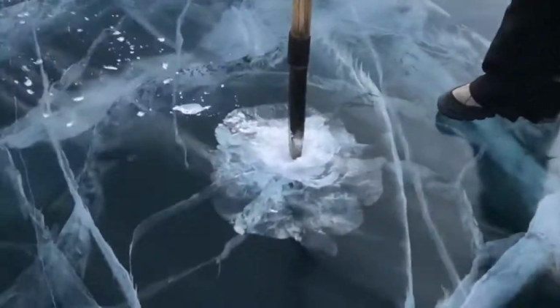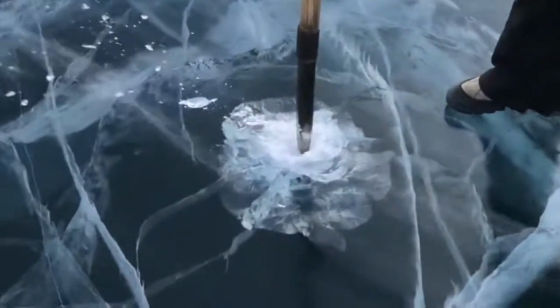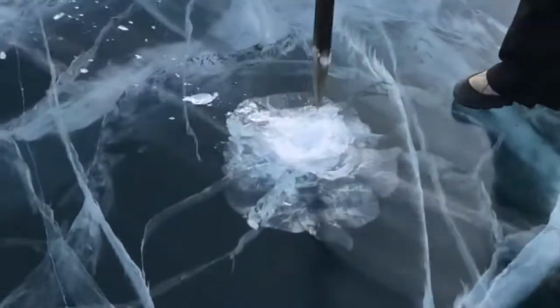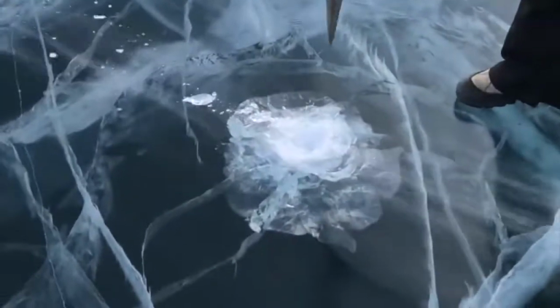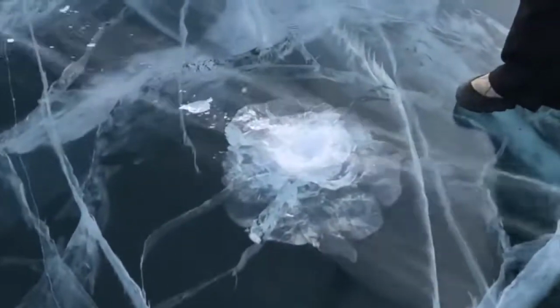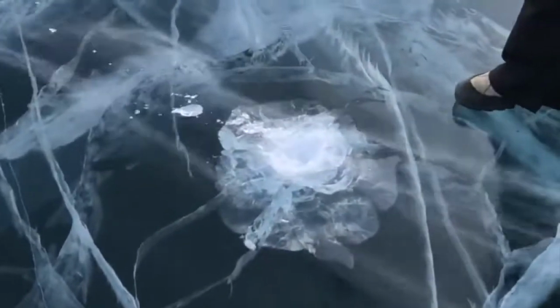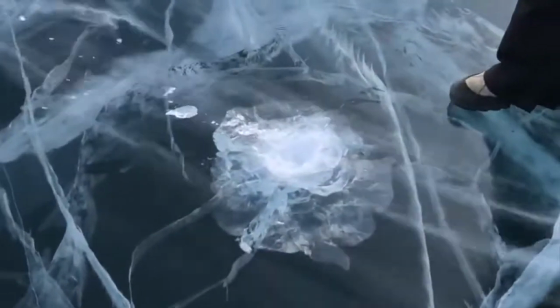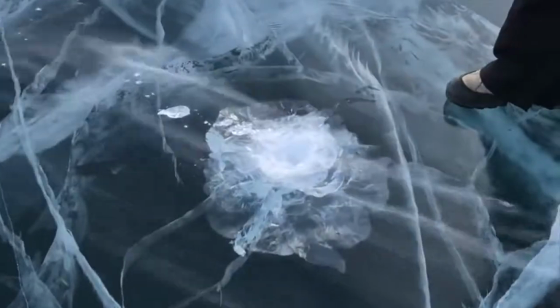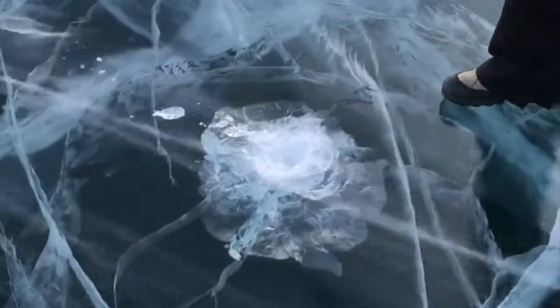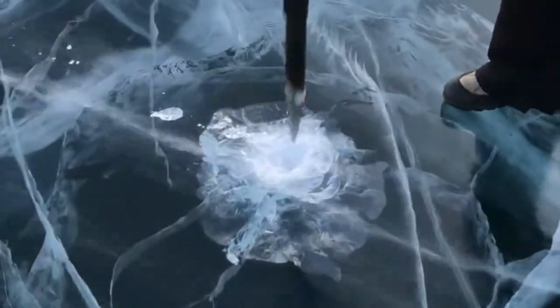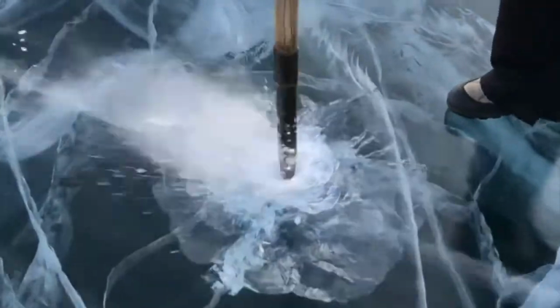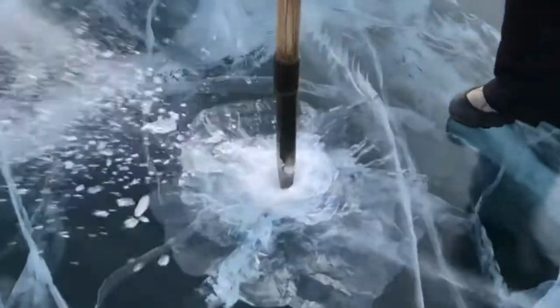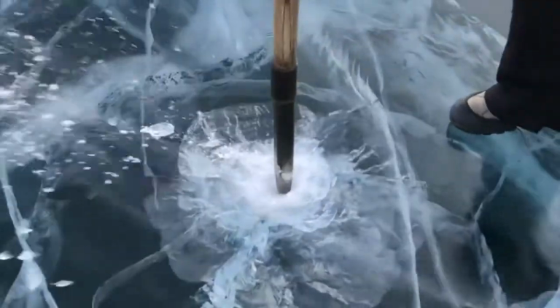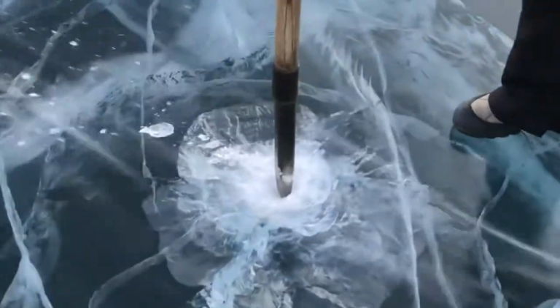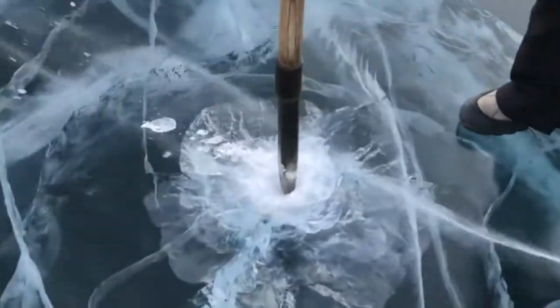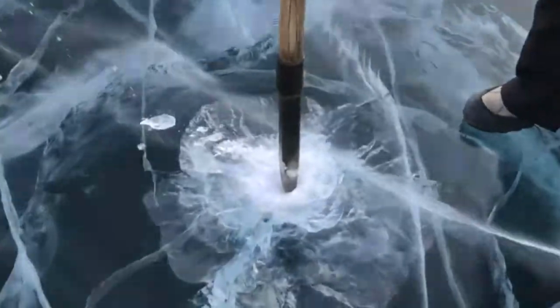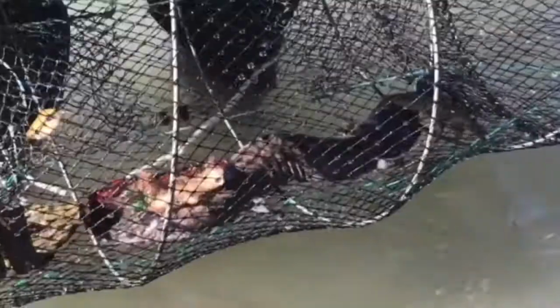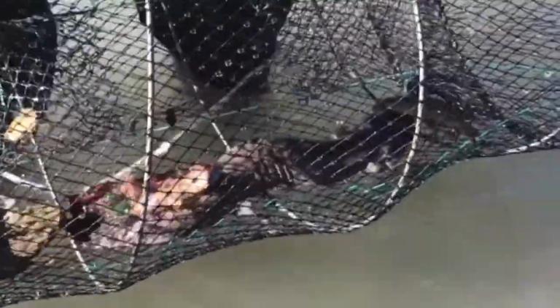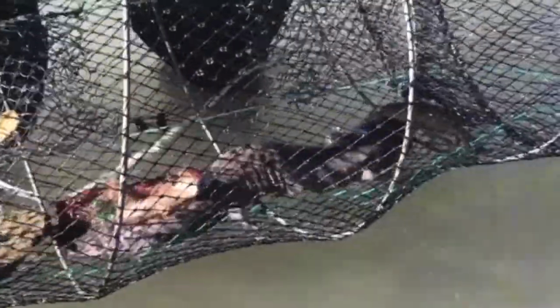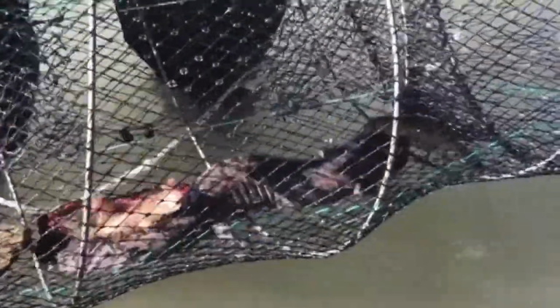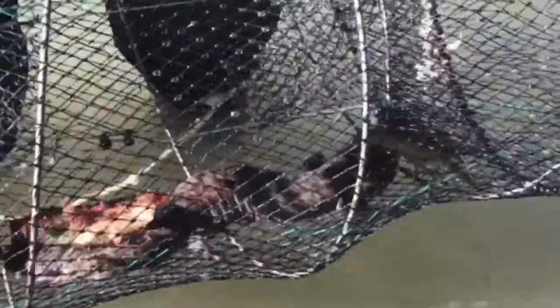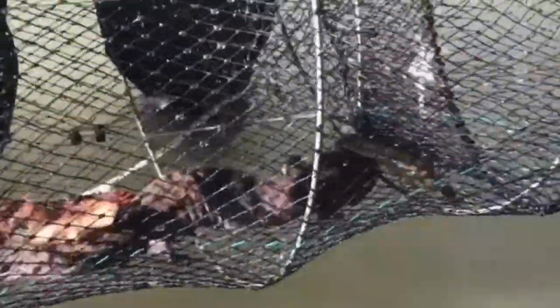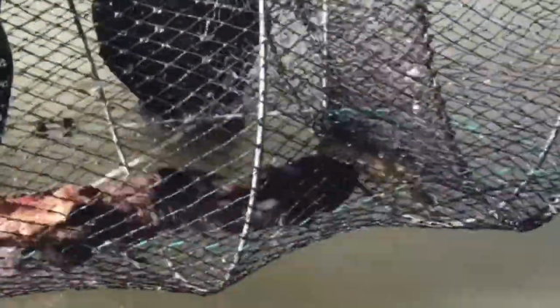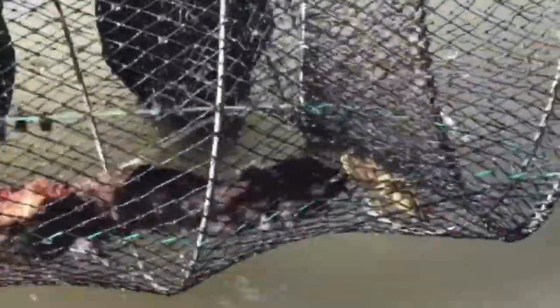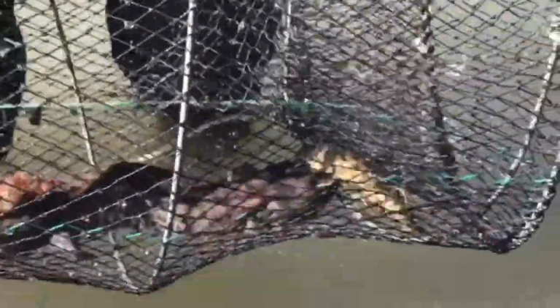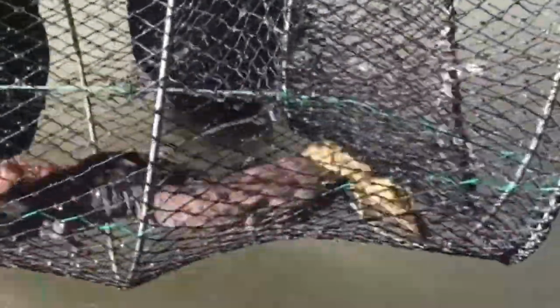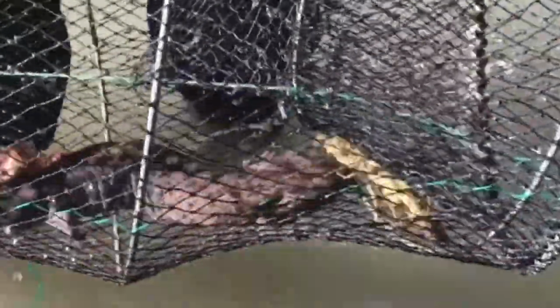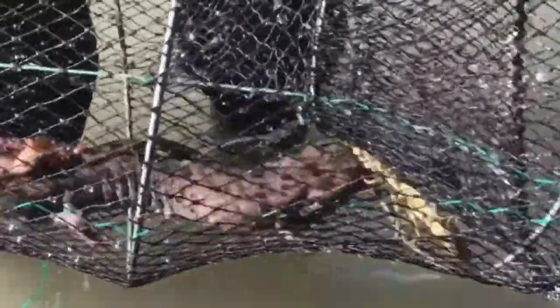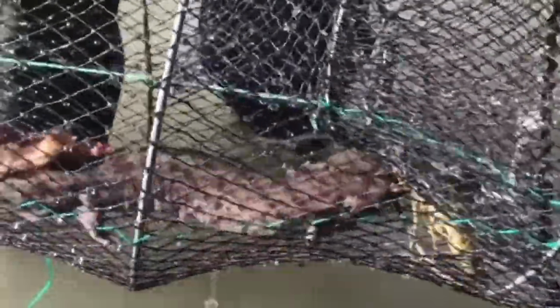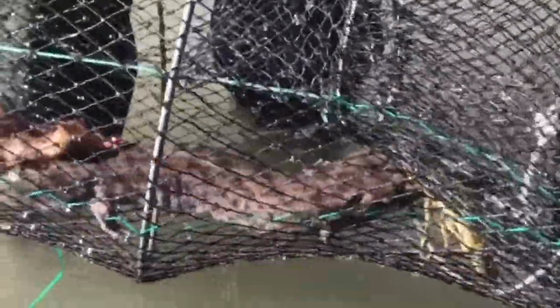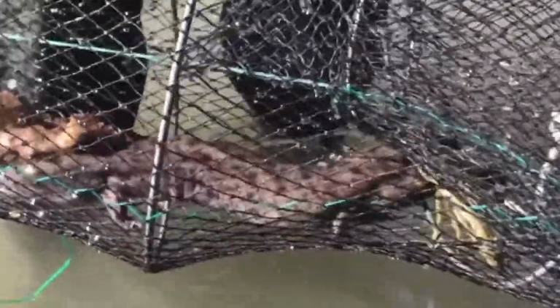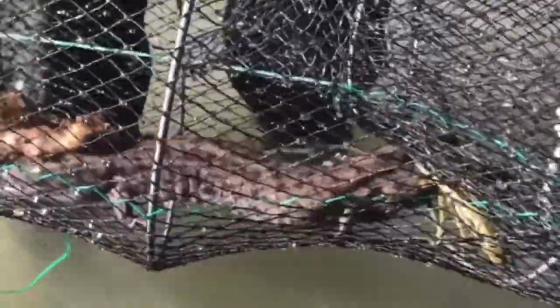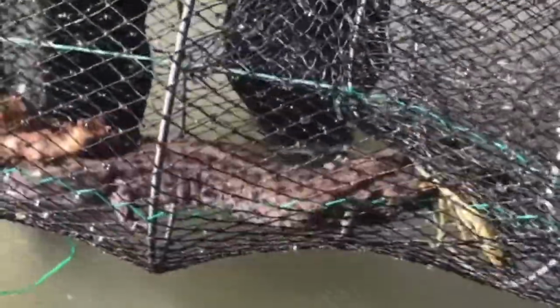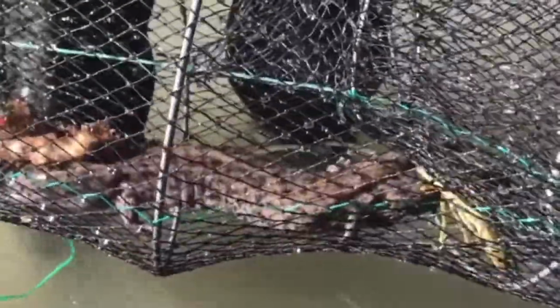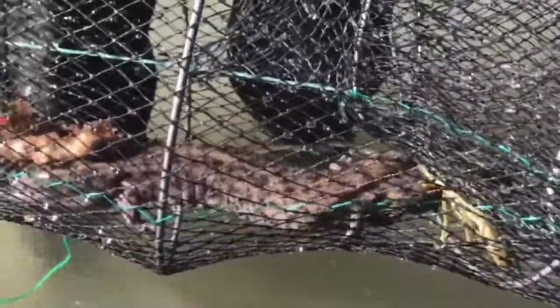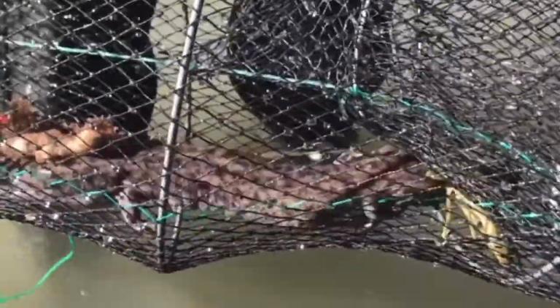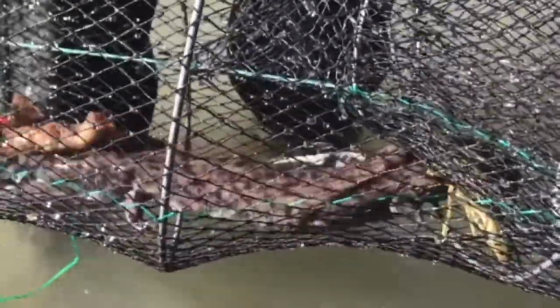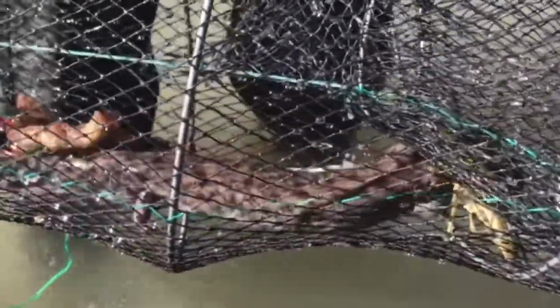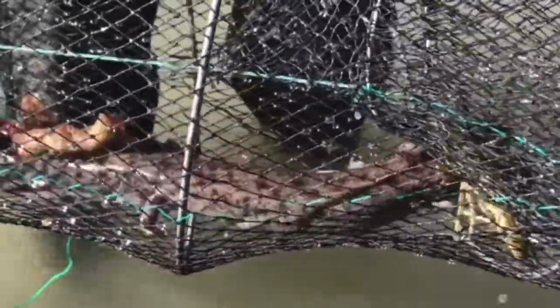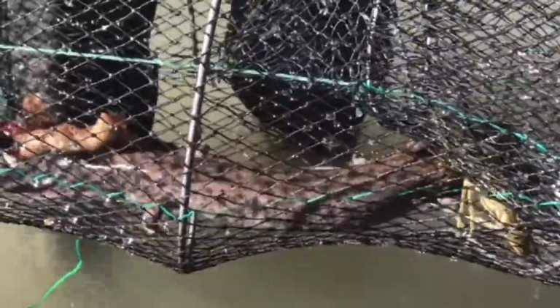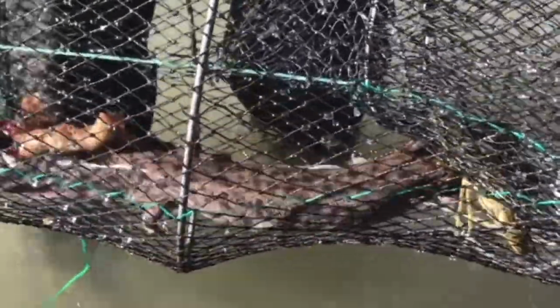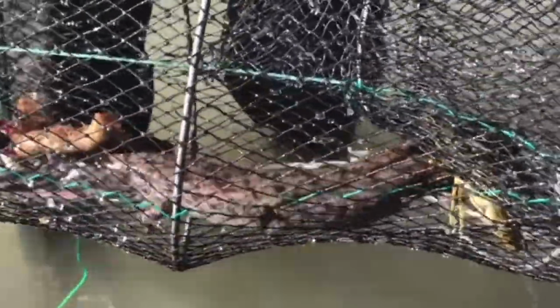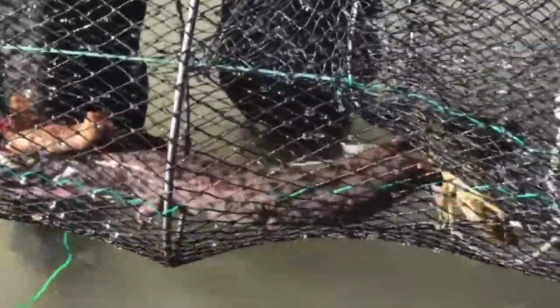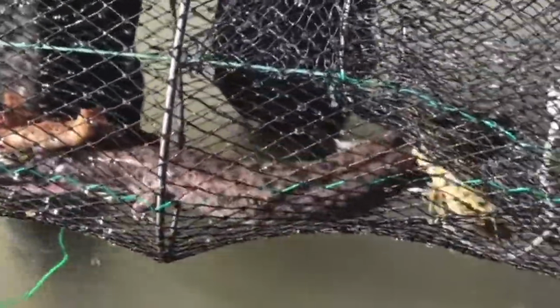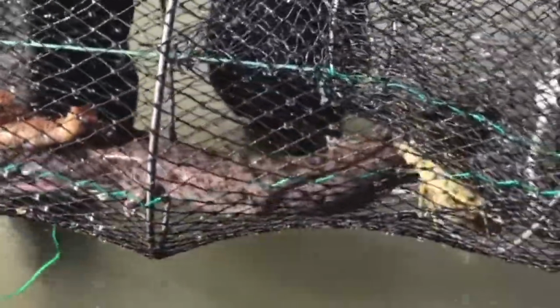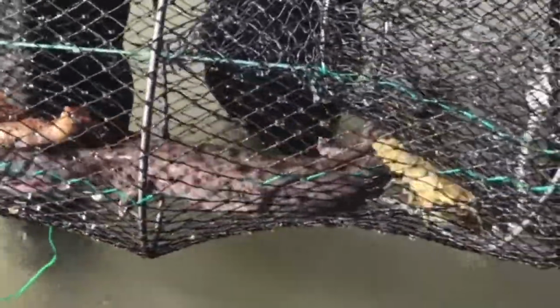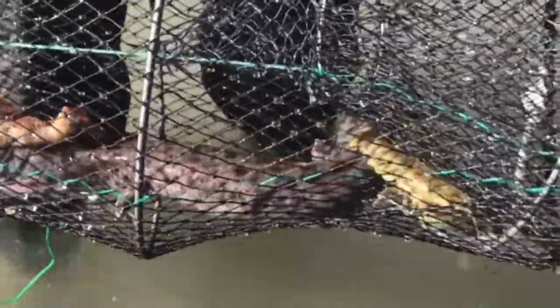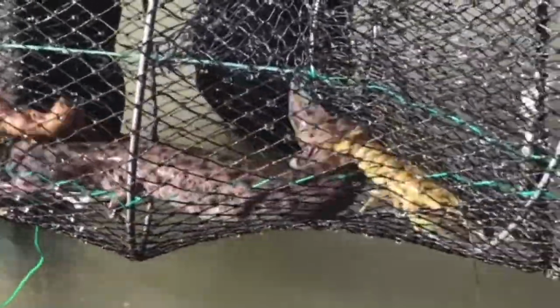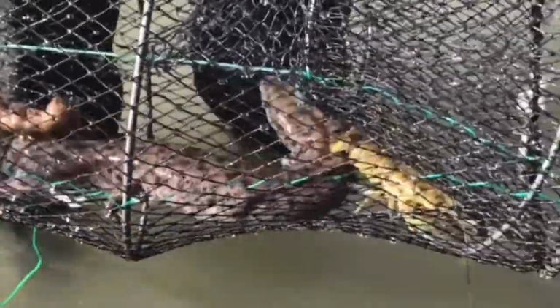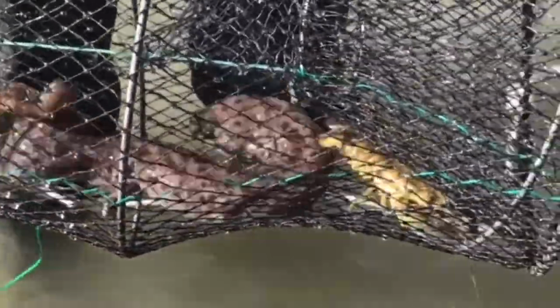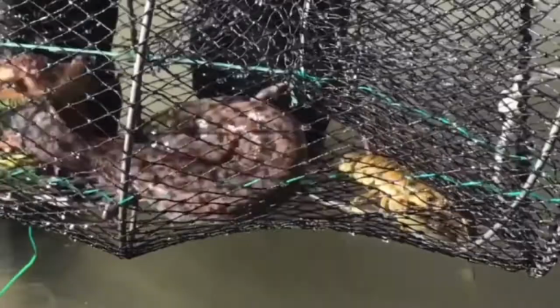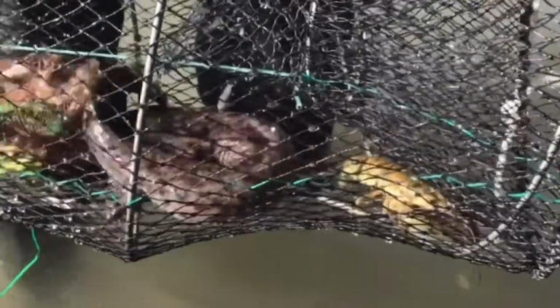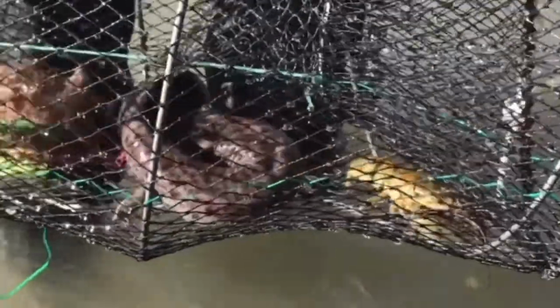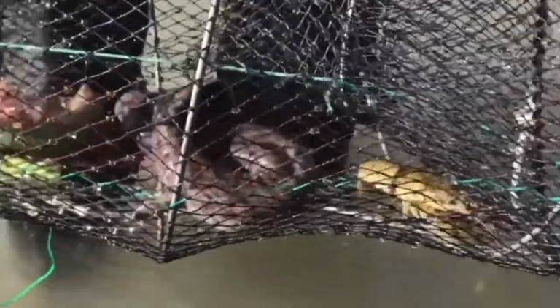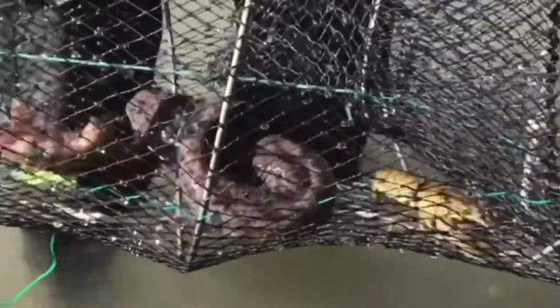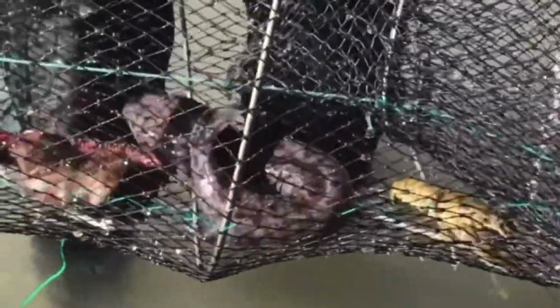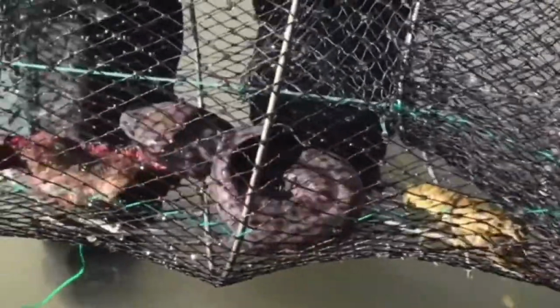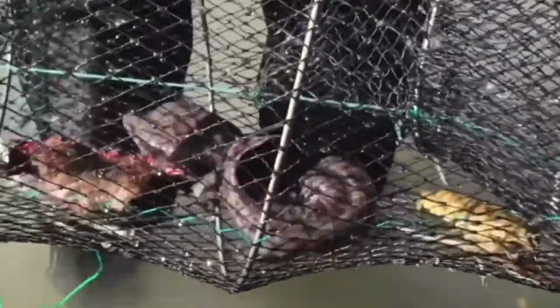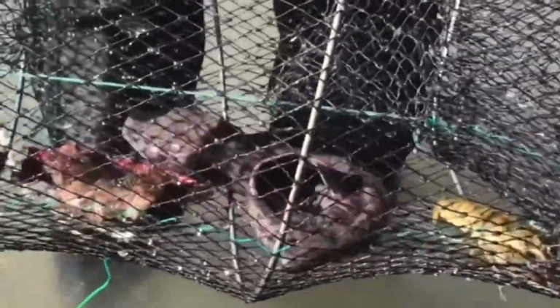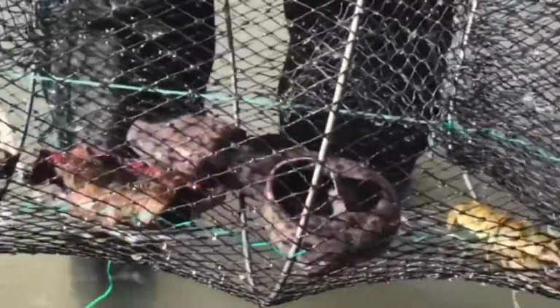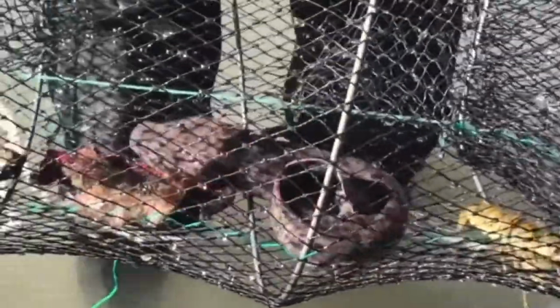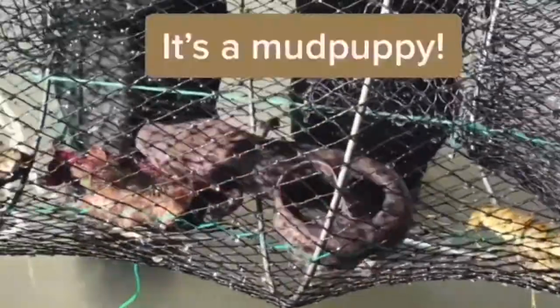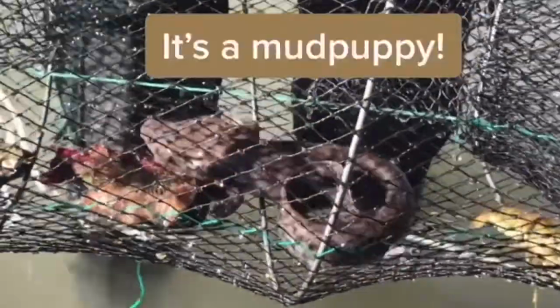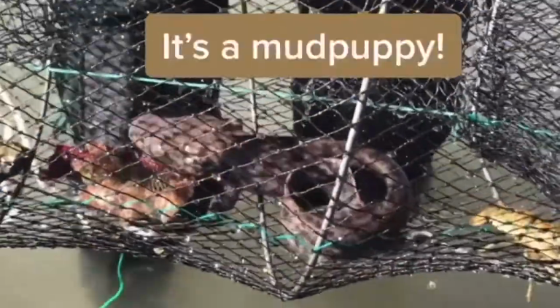The team cuts a hole in the ice and pulls a small contraption out of the lake. Inside is a curious-looking creature — a mudpuppy.